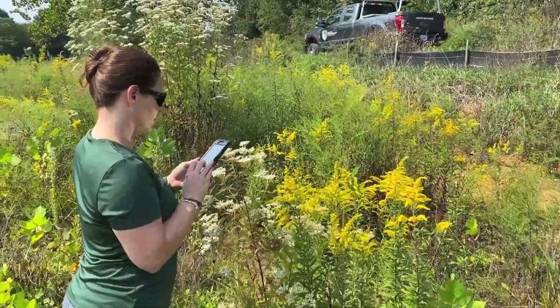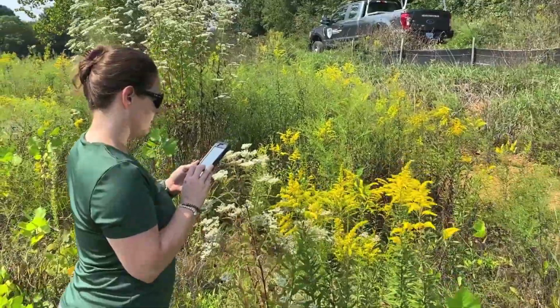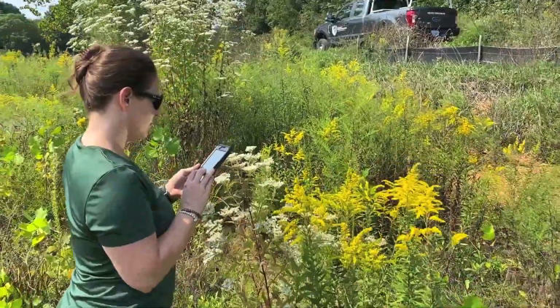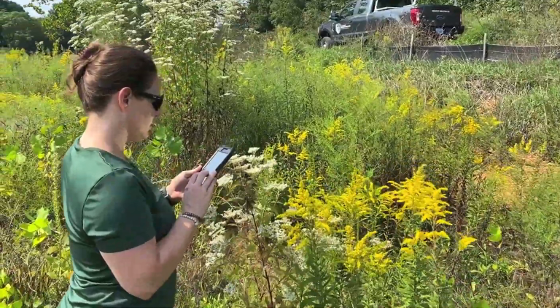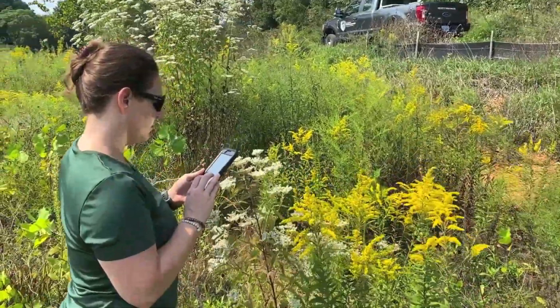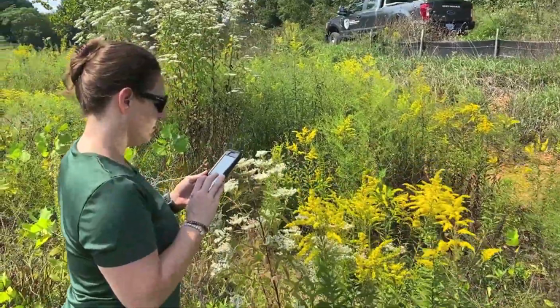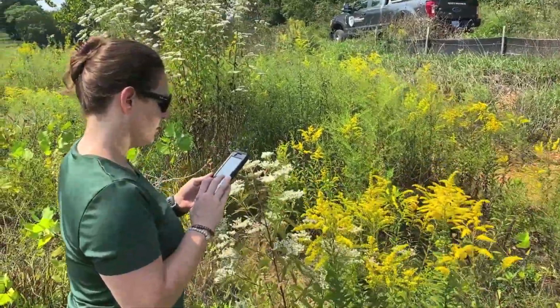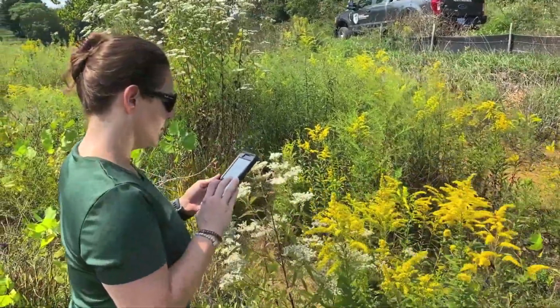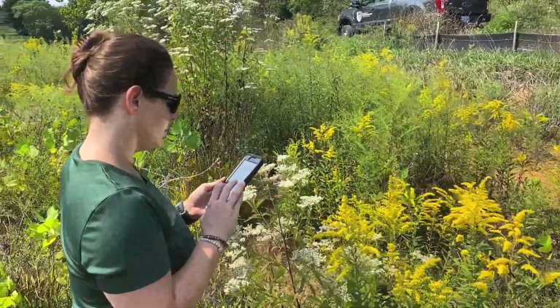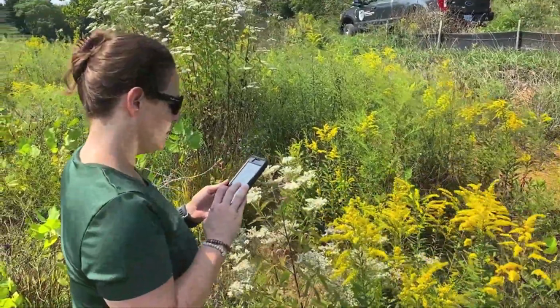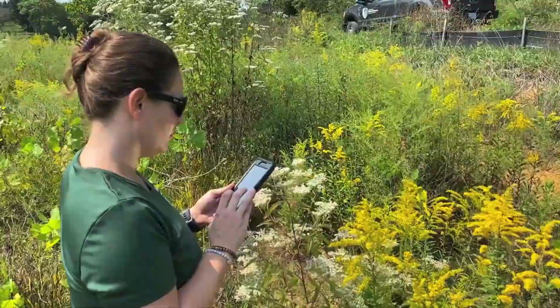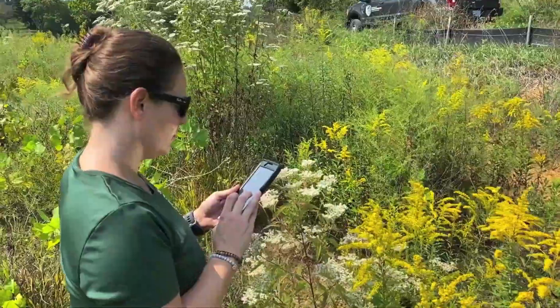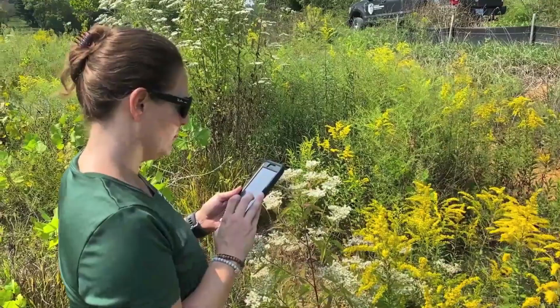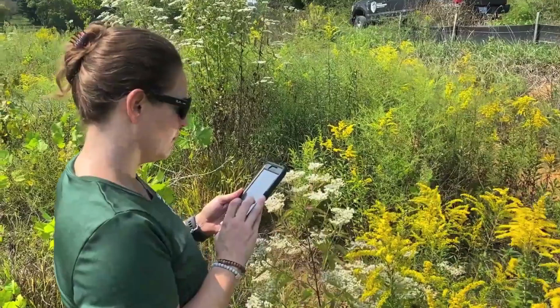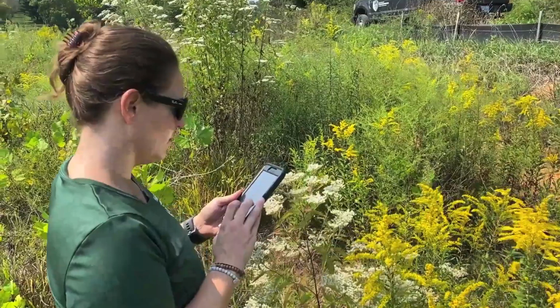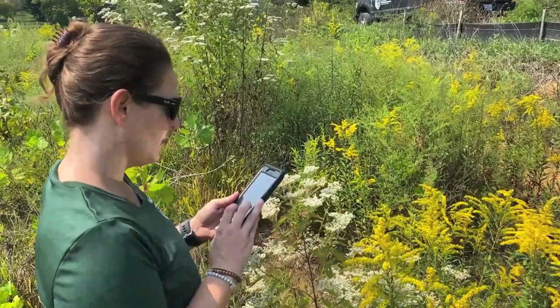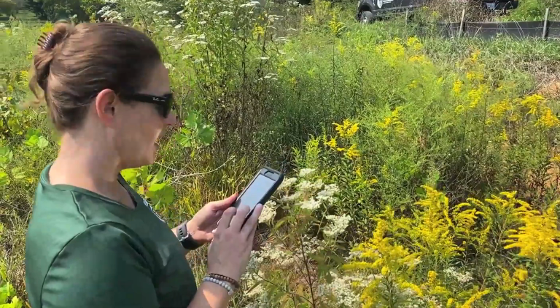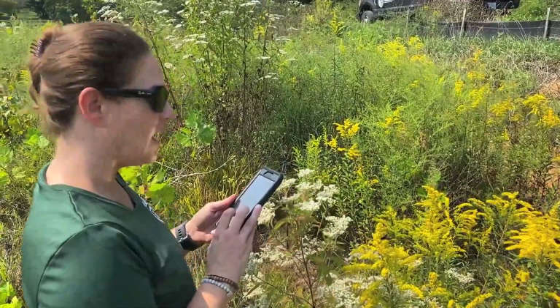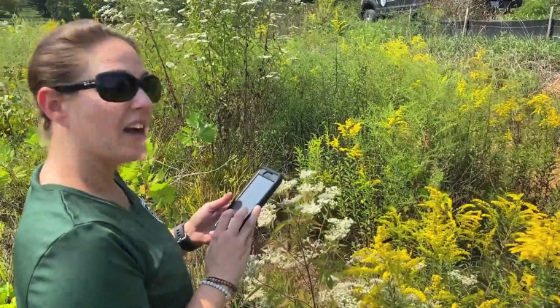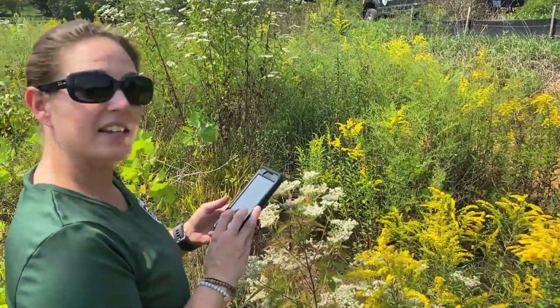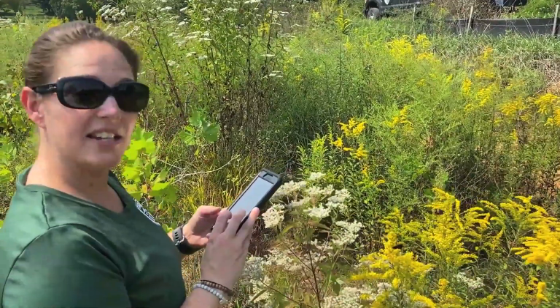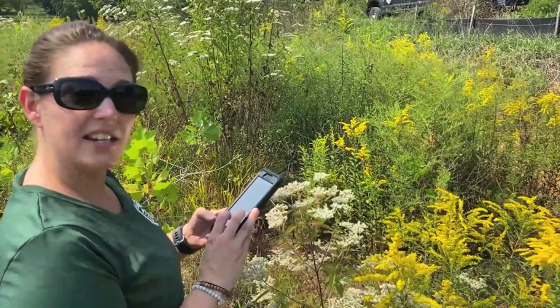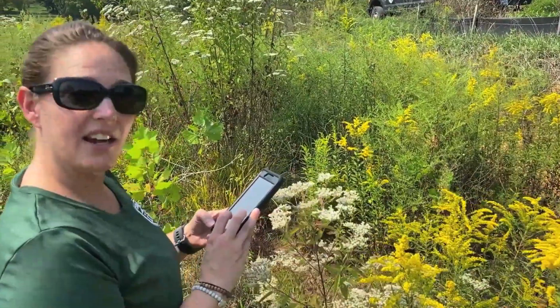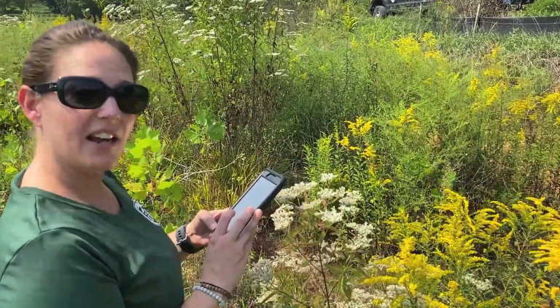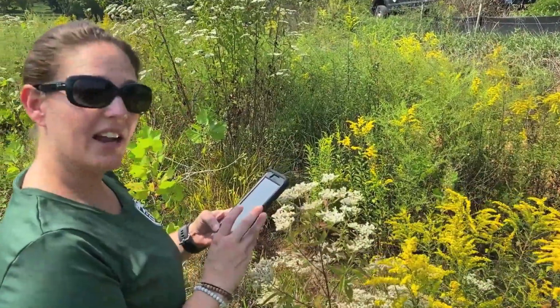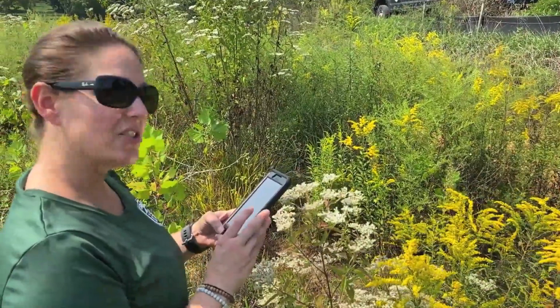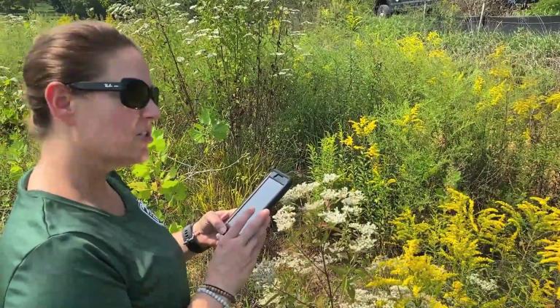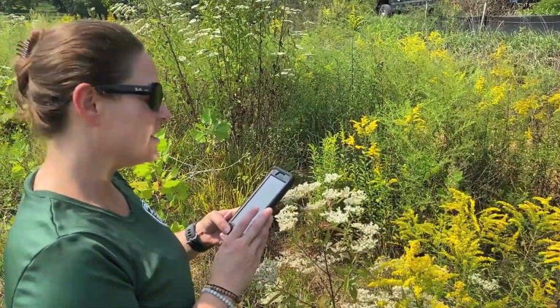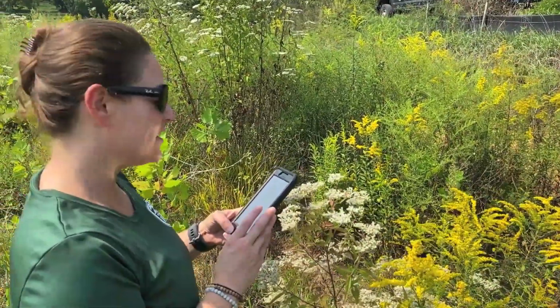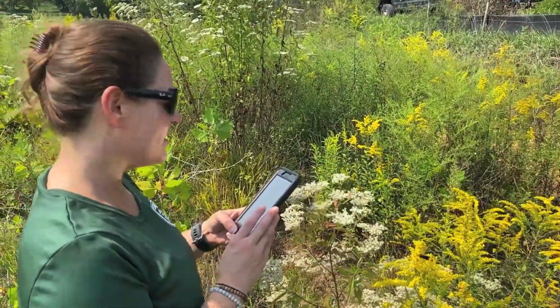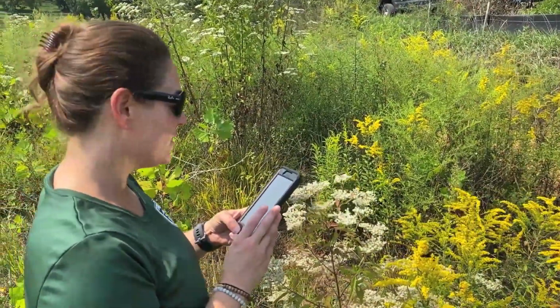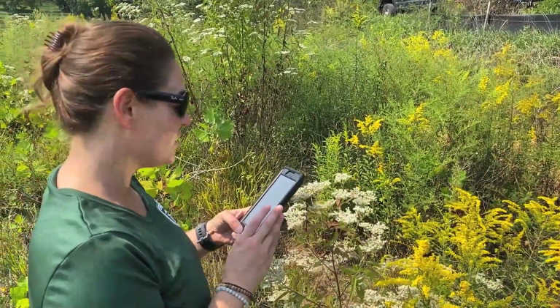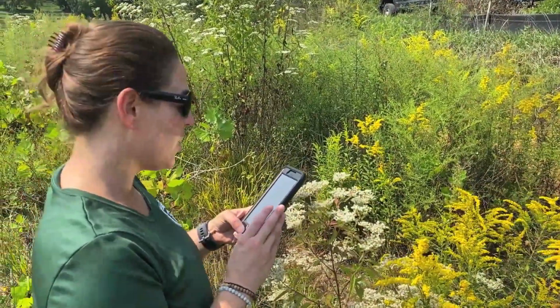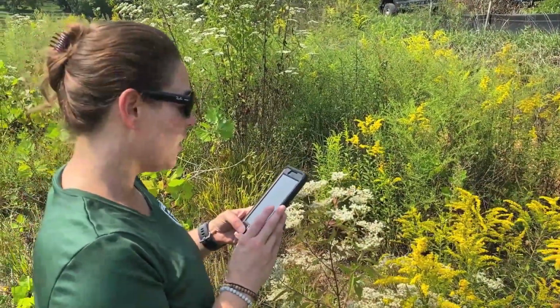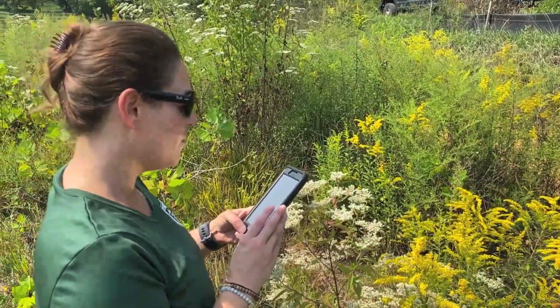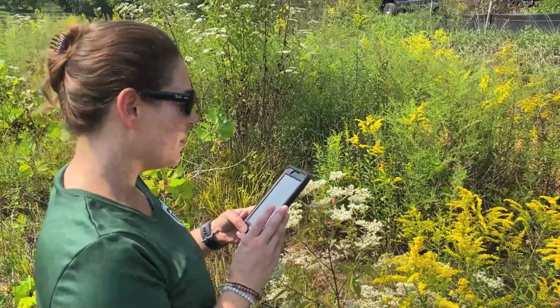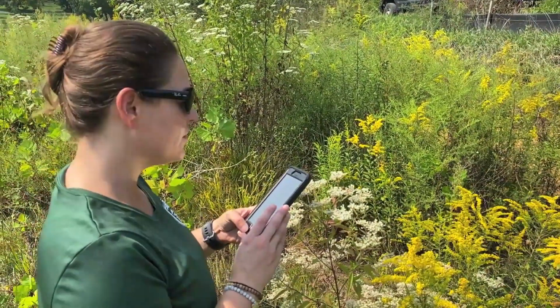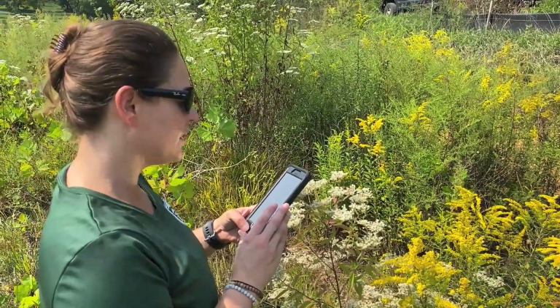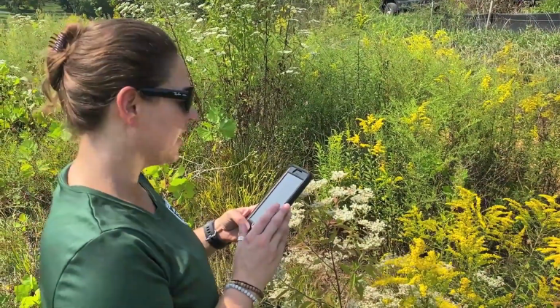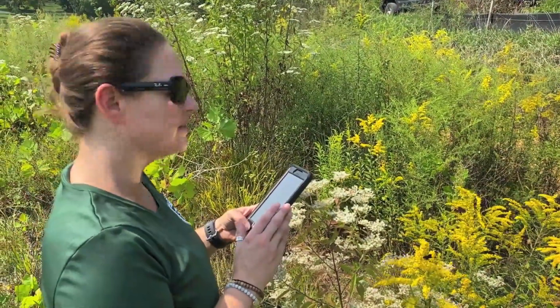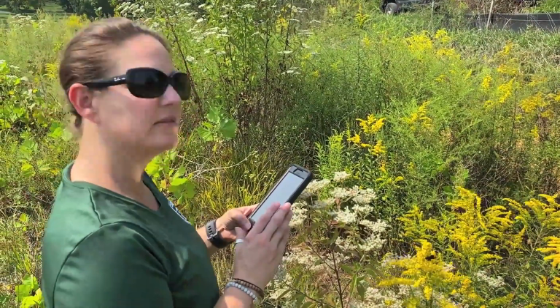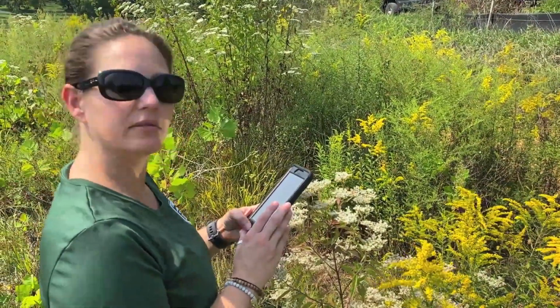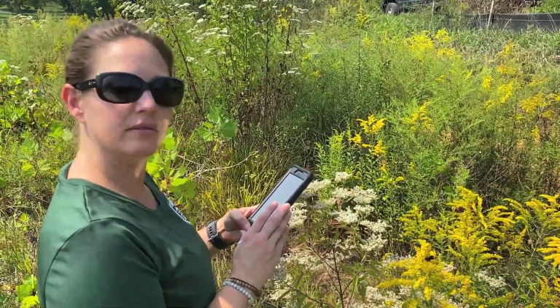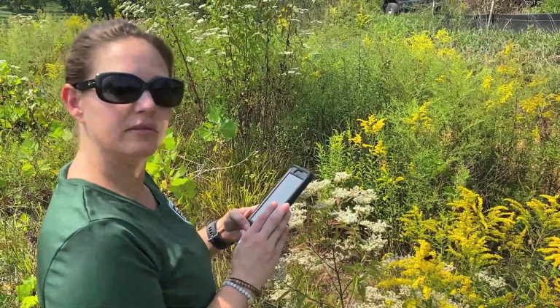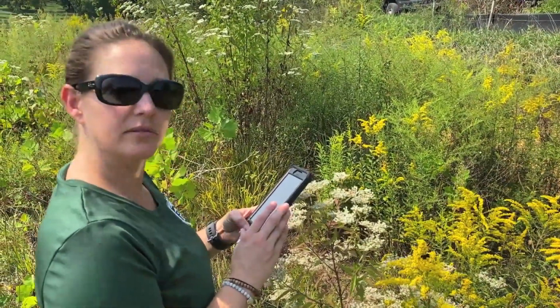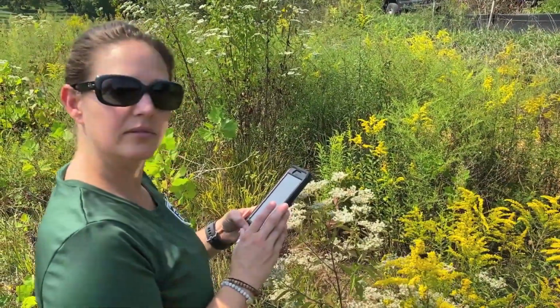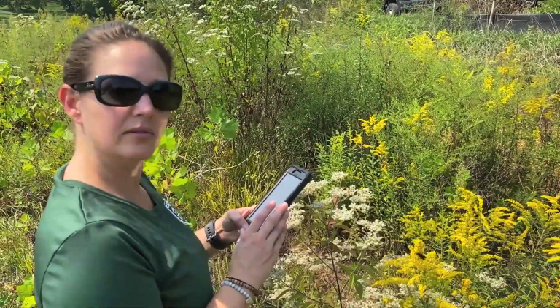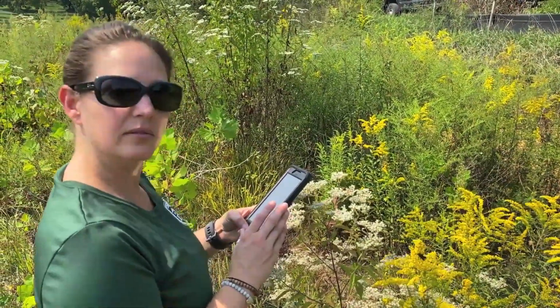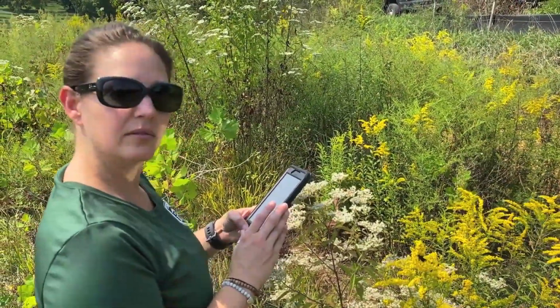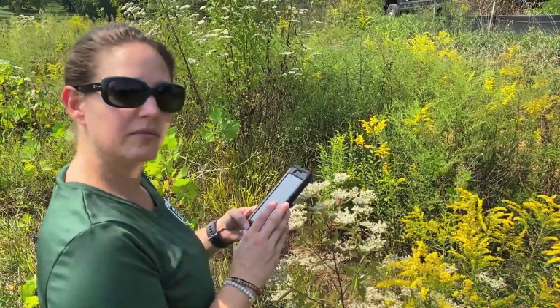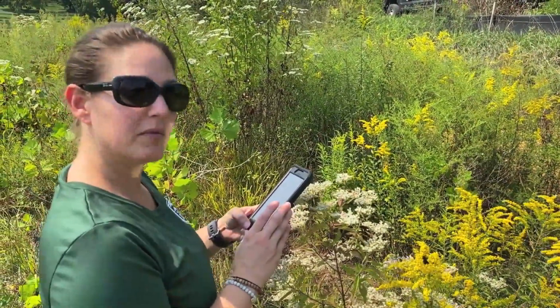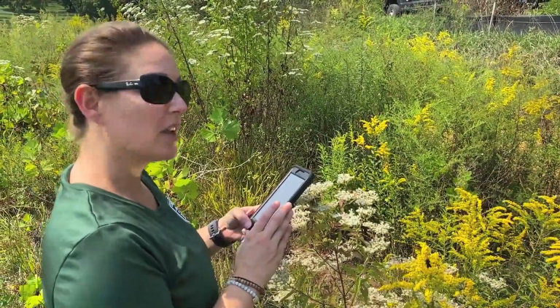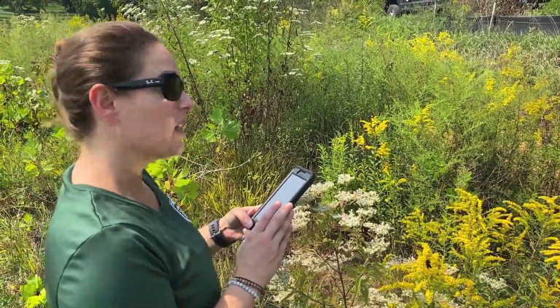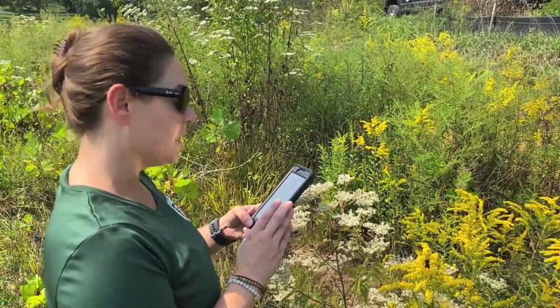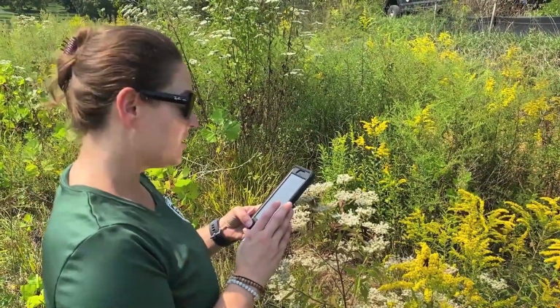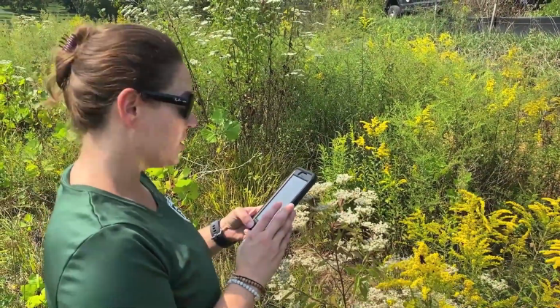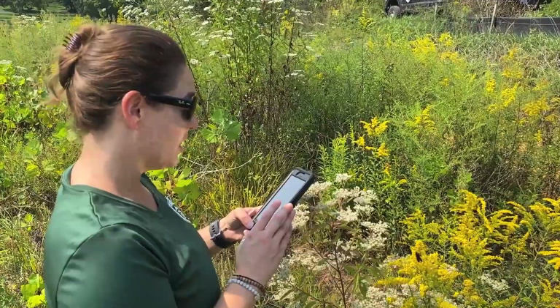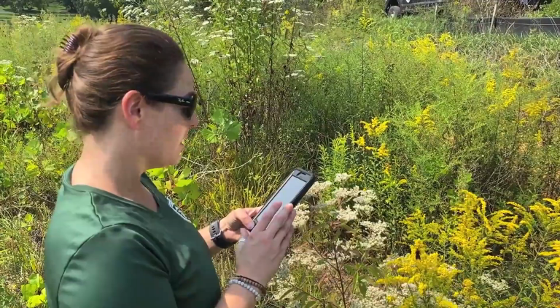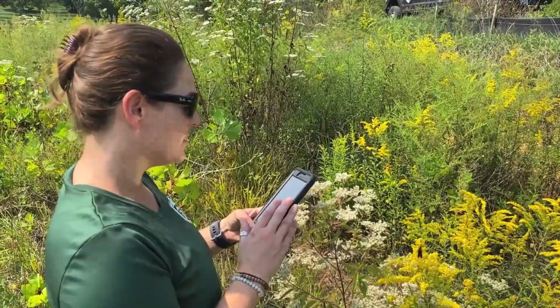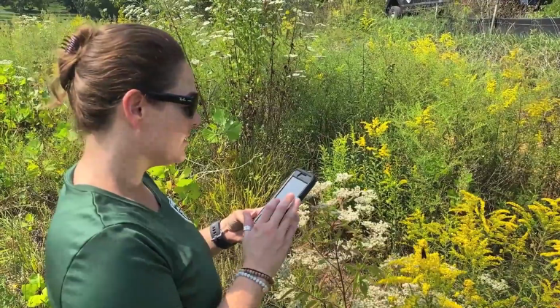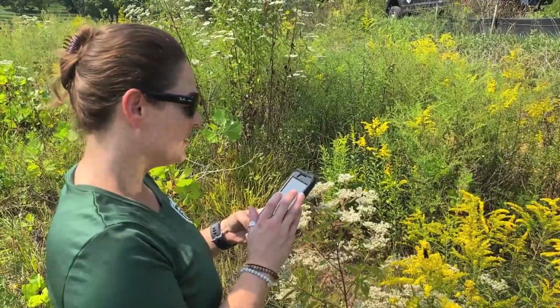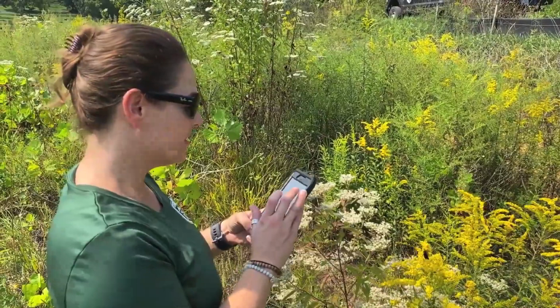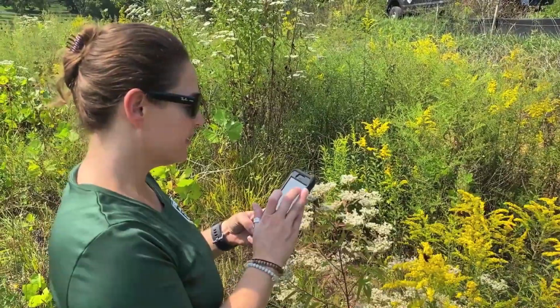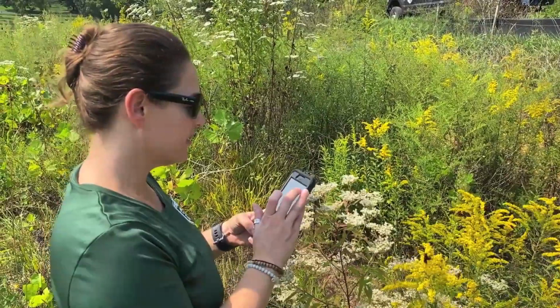Did you find something new over here? I did — iNaturalist says it's tall boneset. Is that a new species for you? It sure is. That's cool.